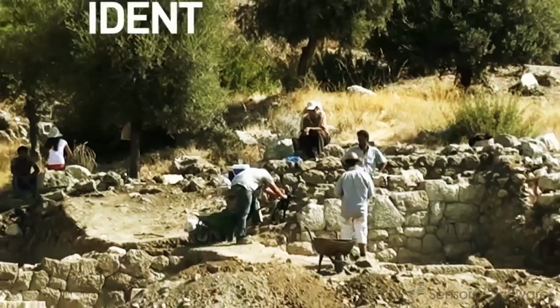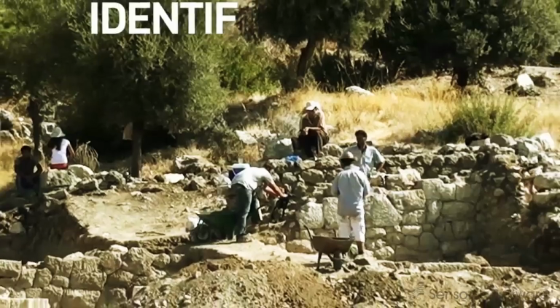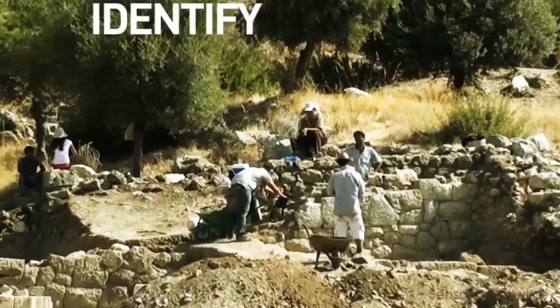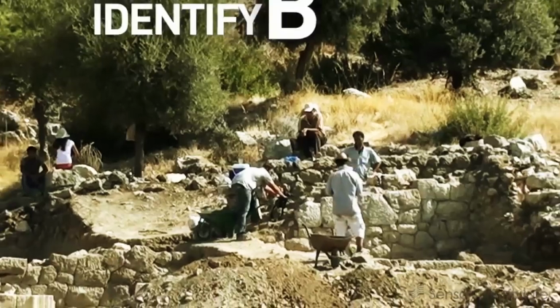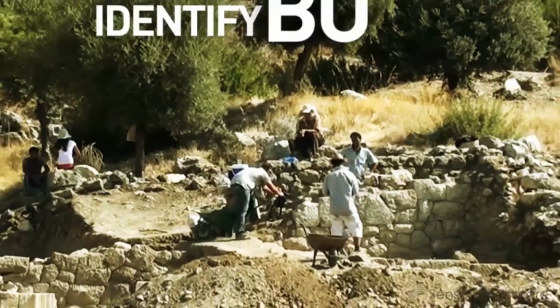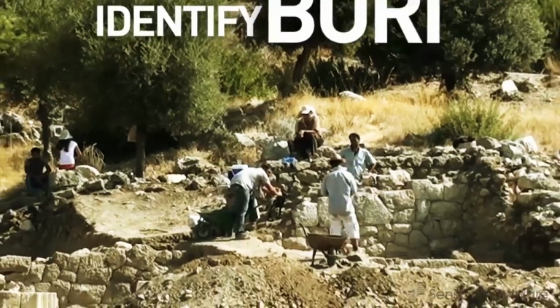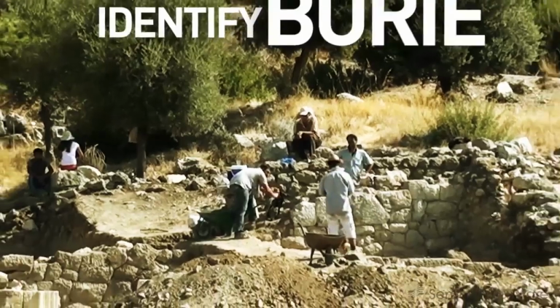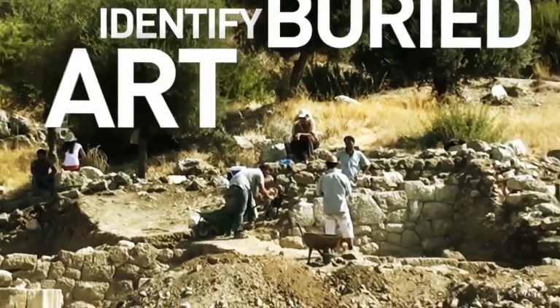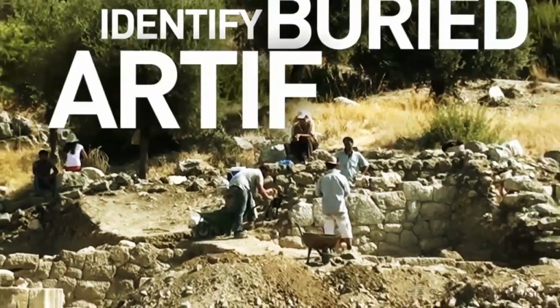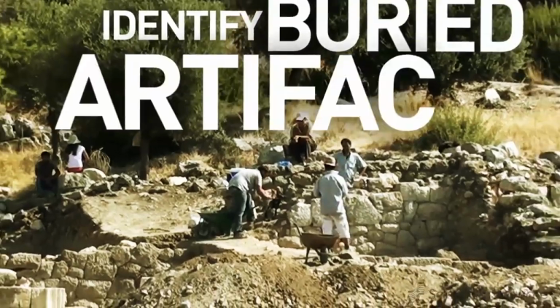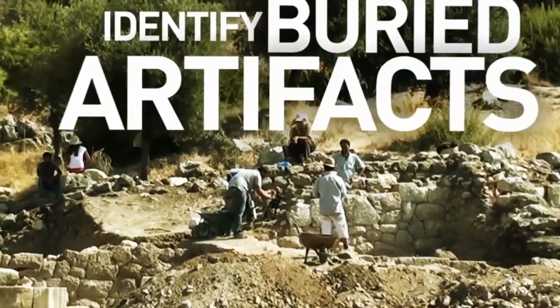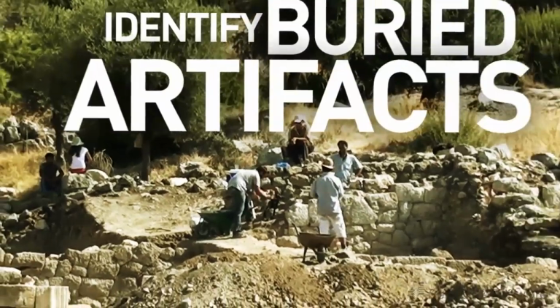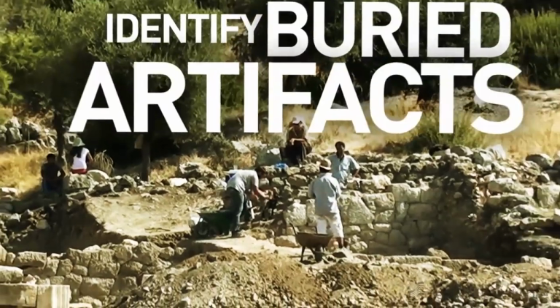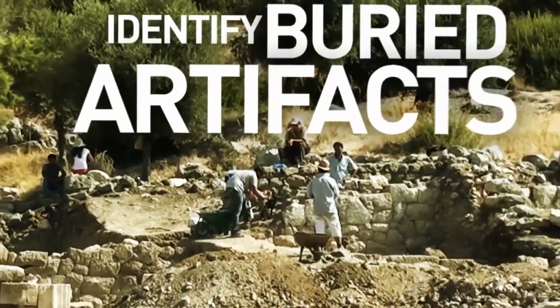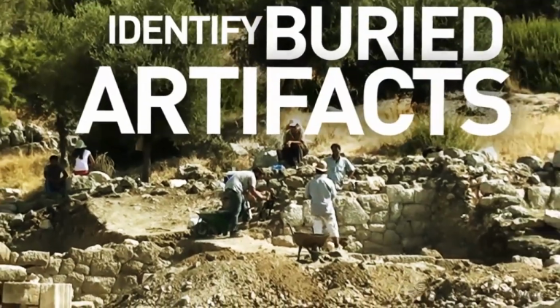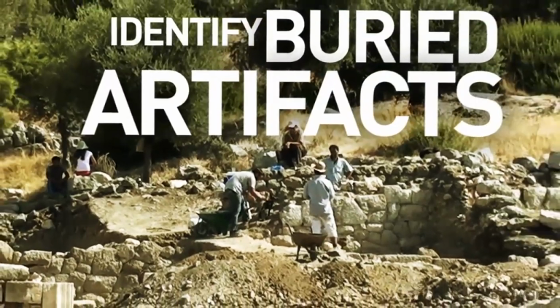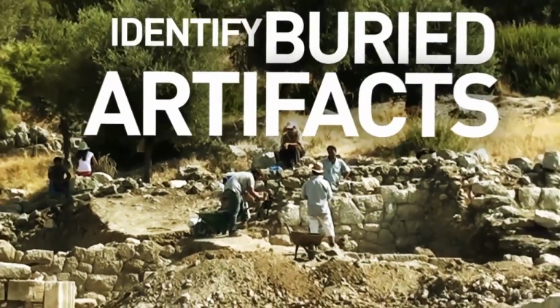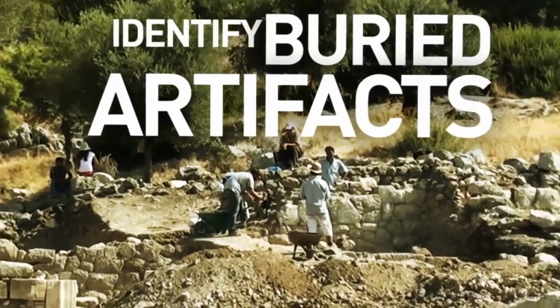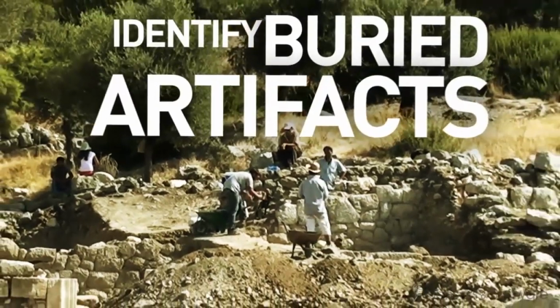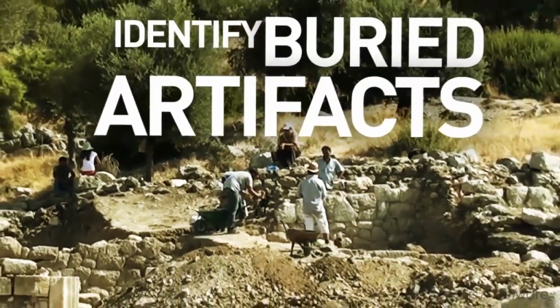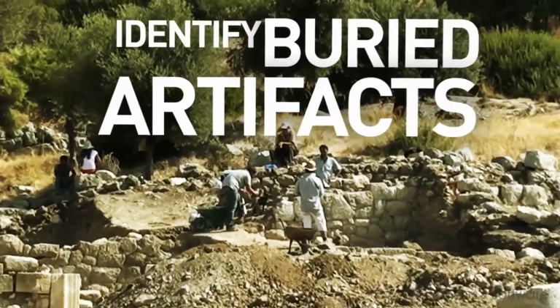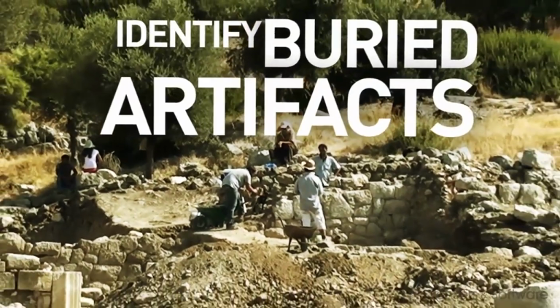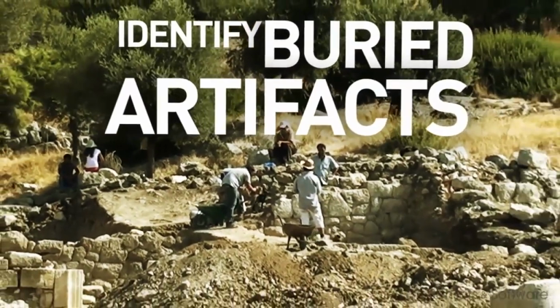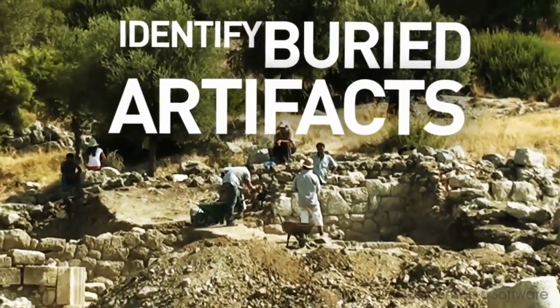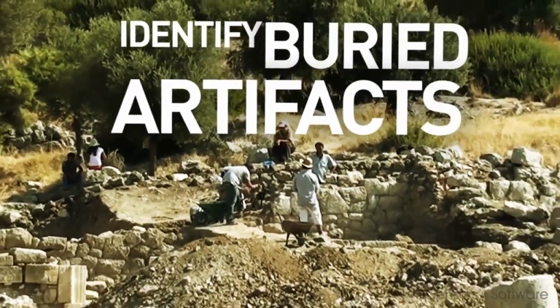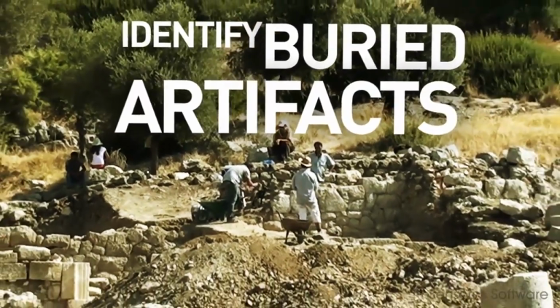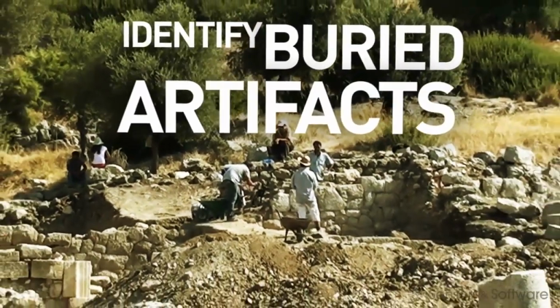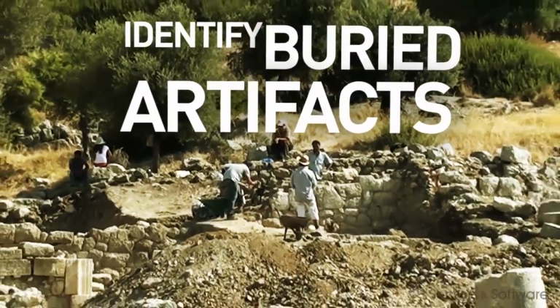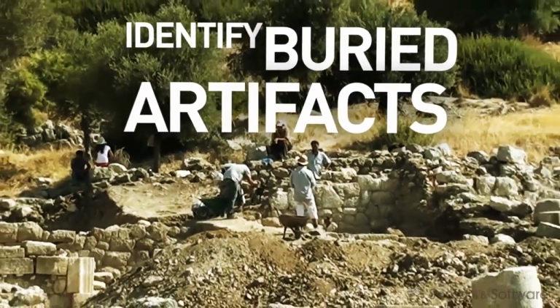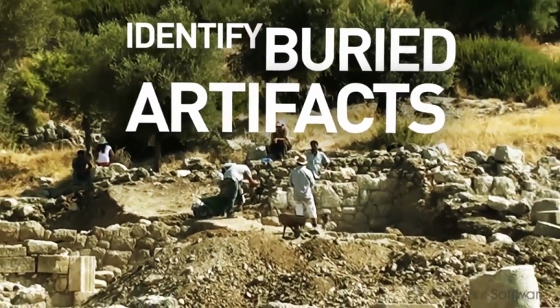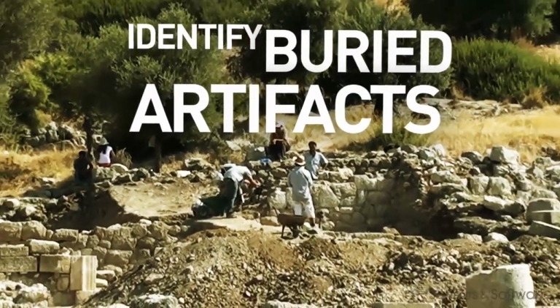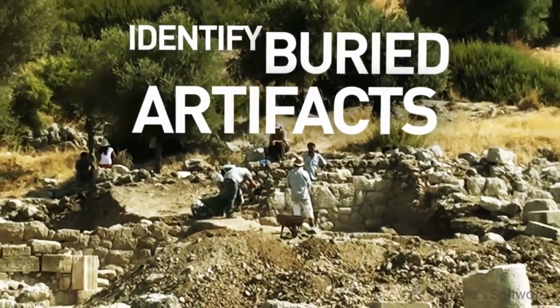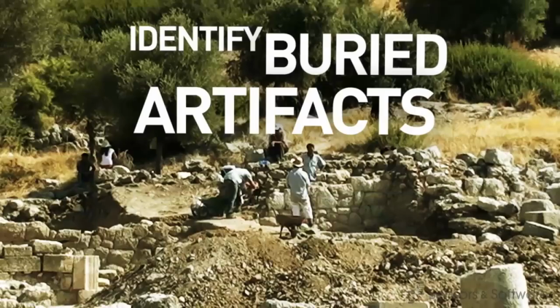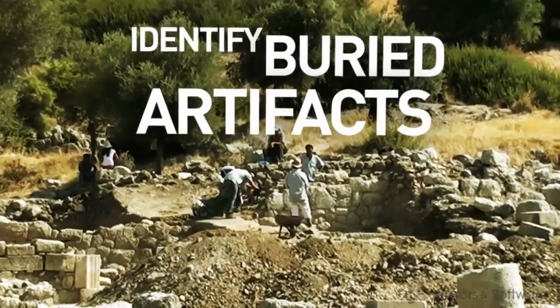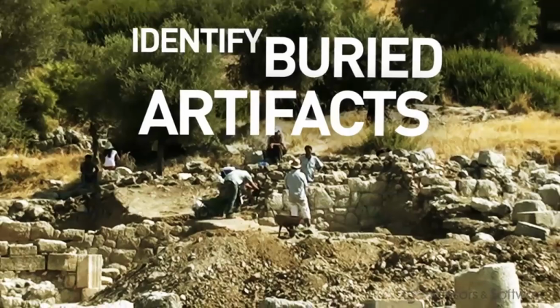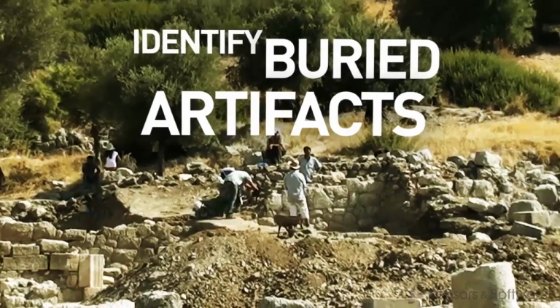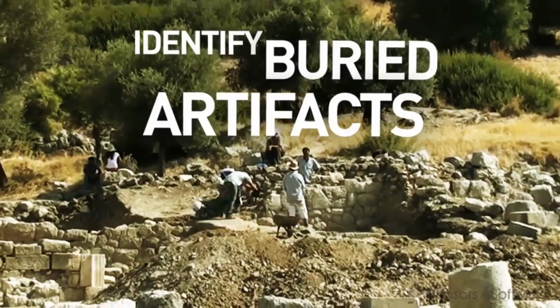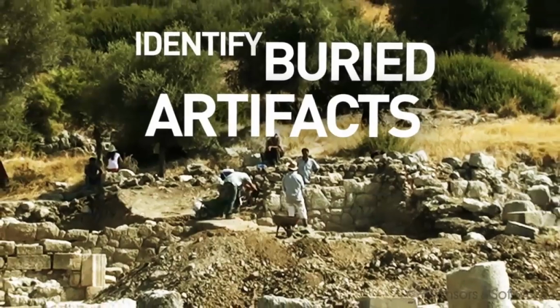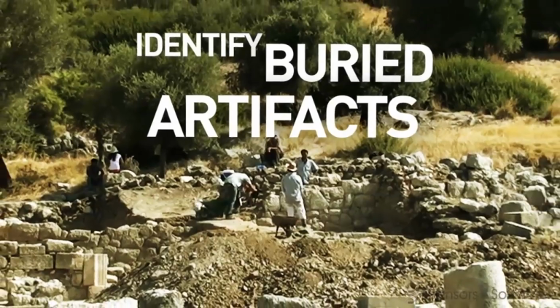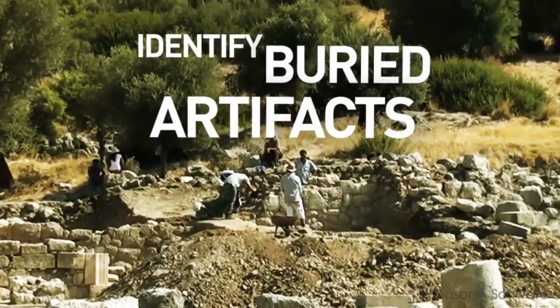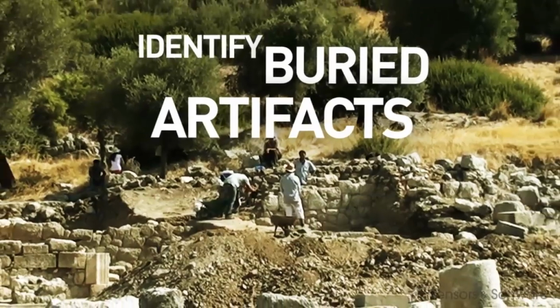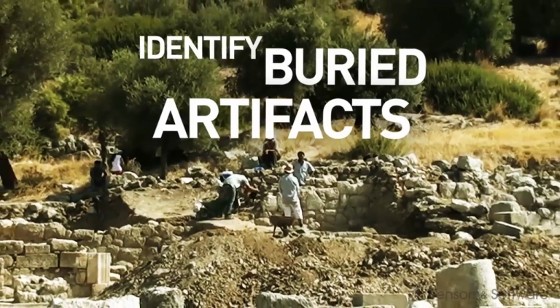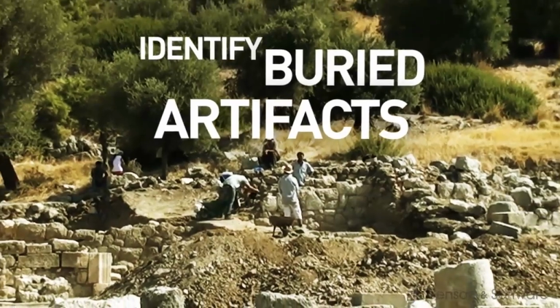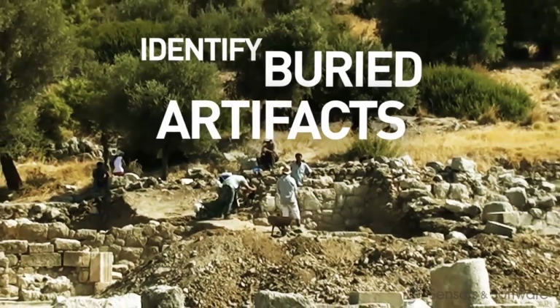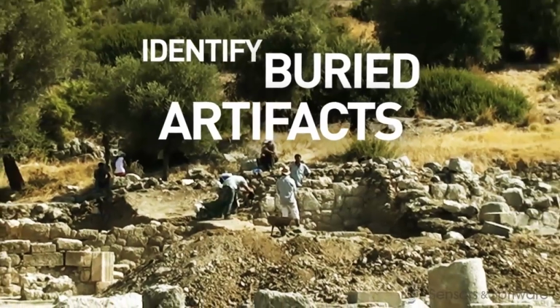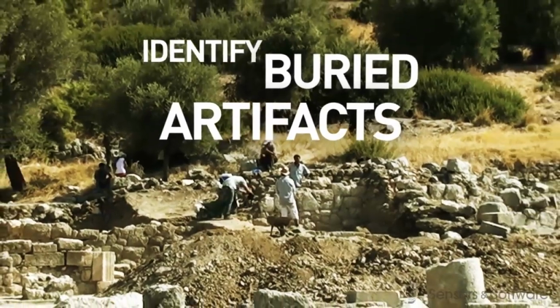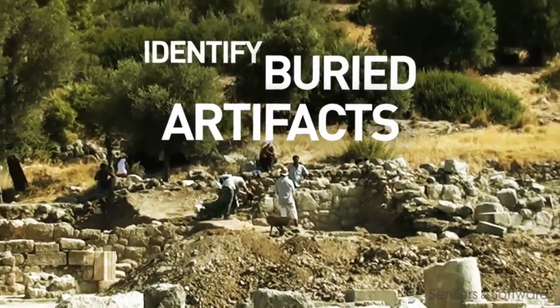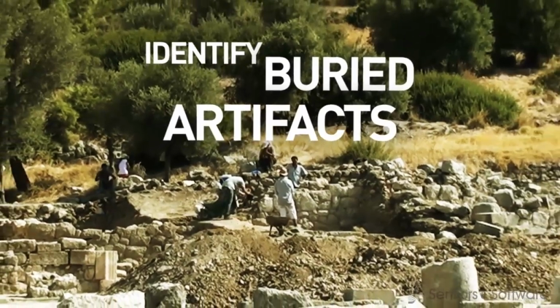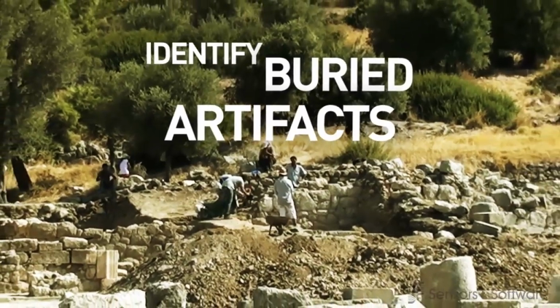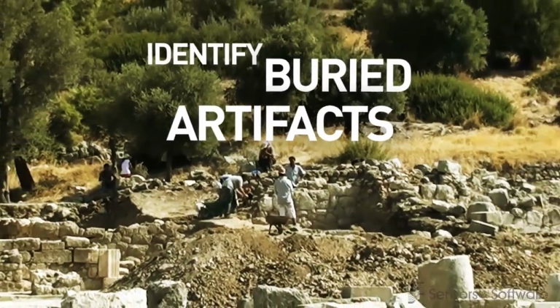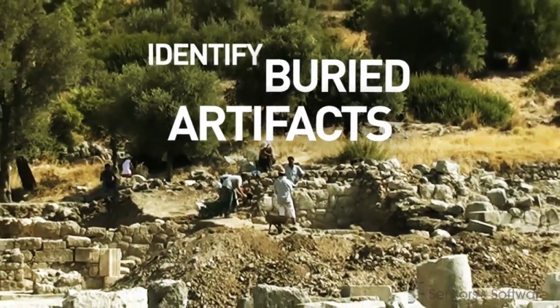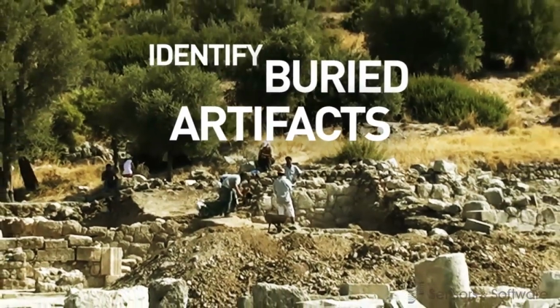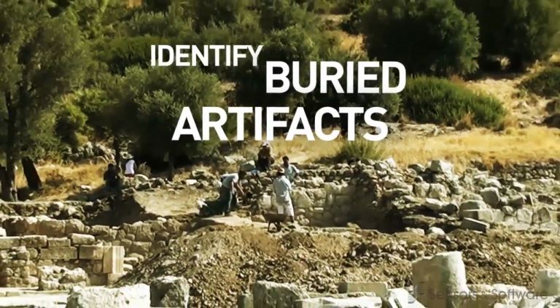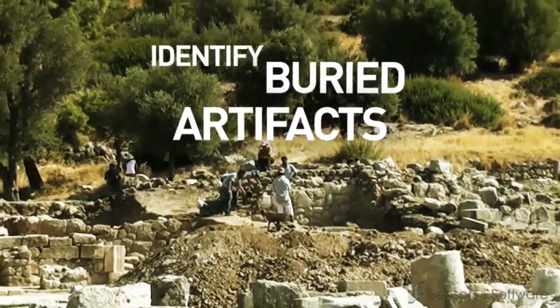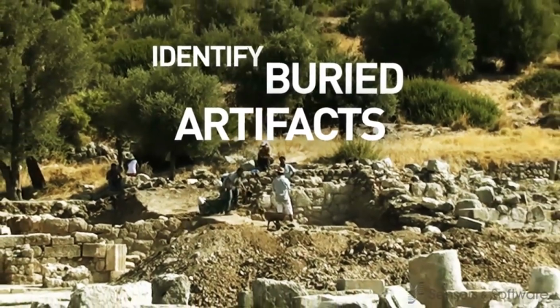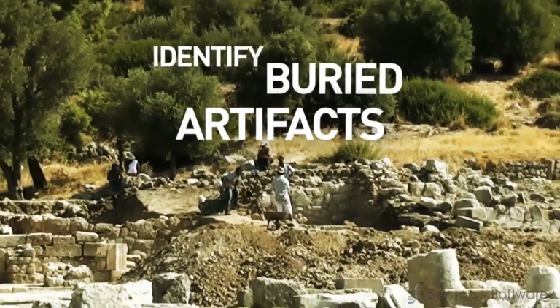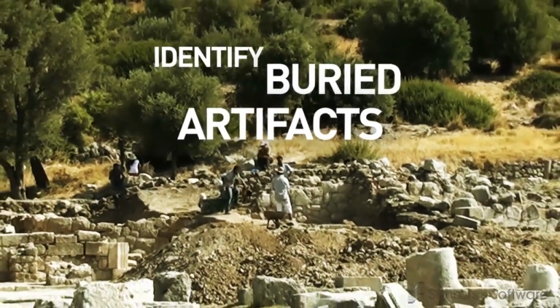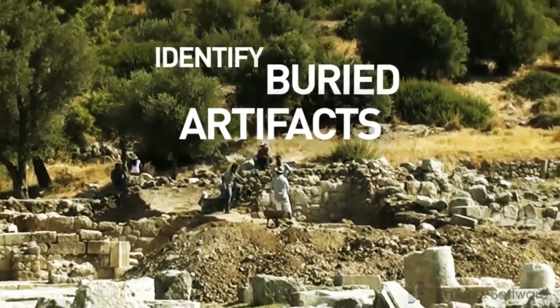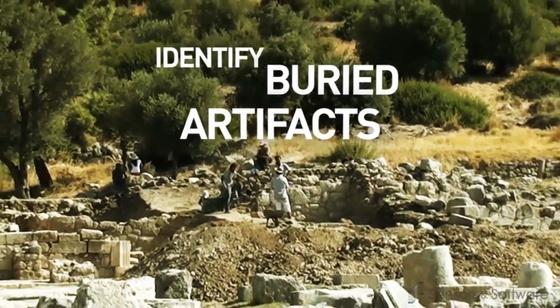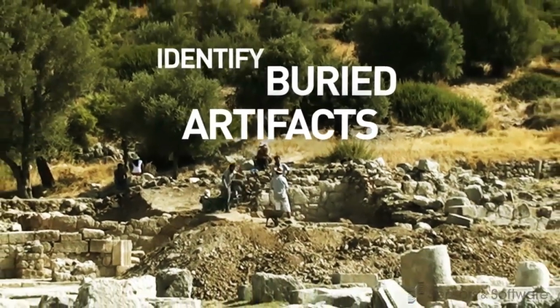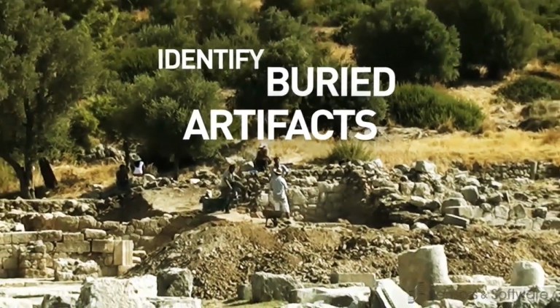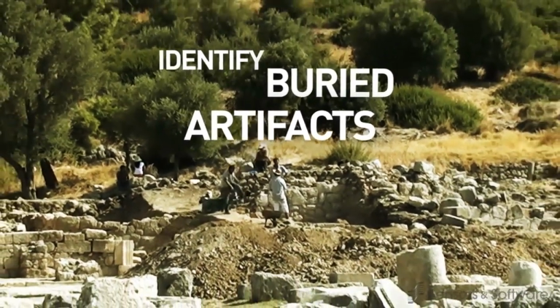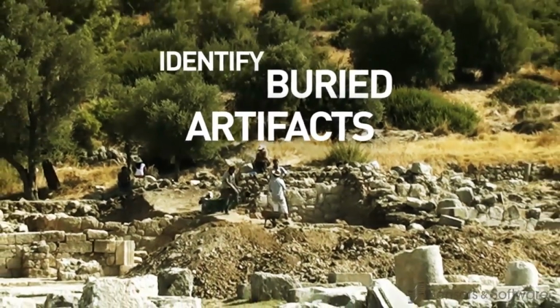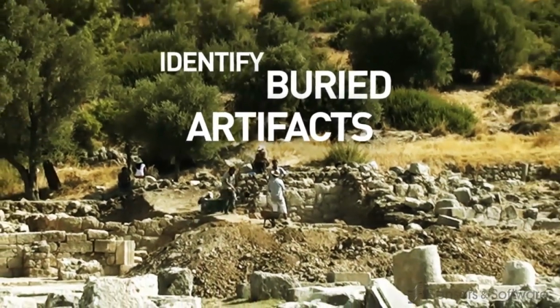Archaeologists can identify buried artifacts, tombs, and building foundations, and determine the best location for excavation.